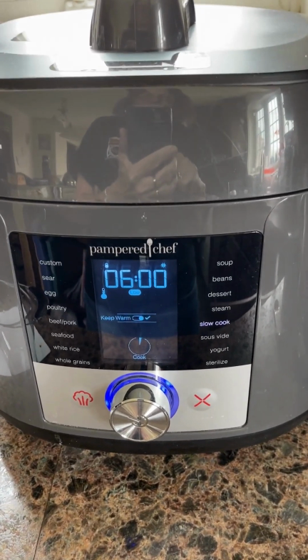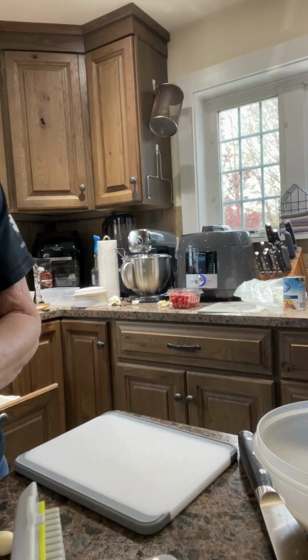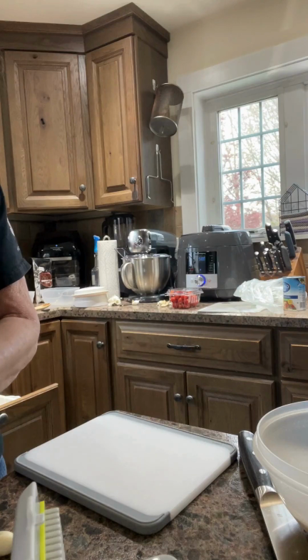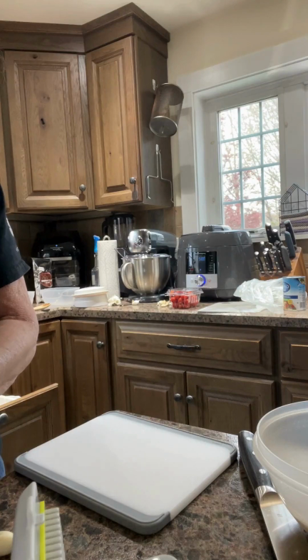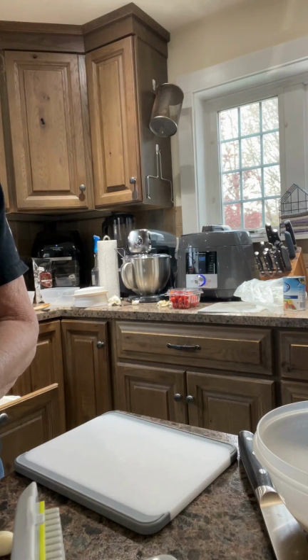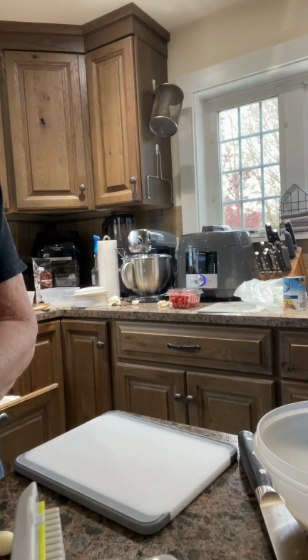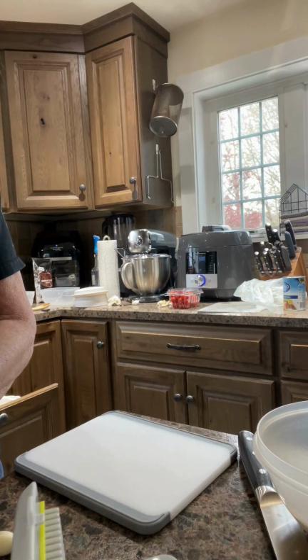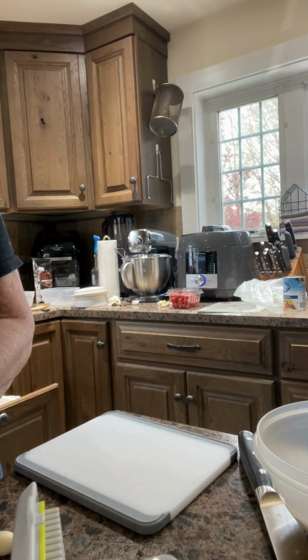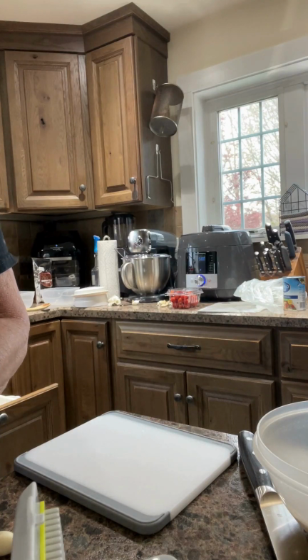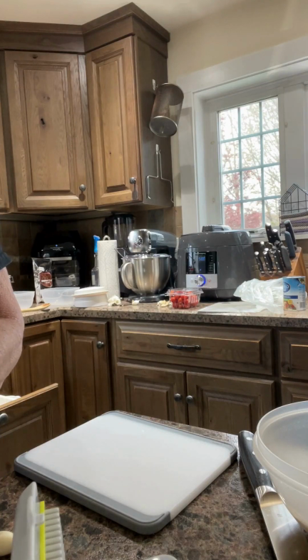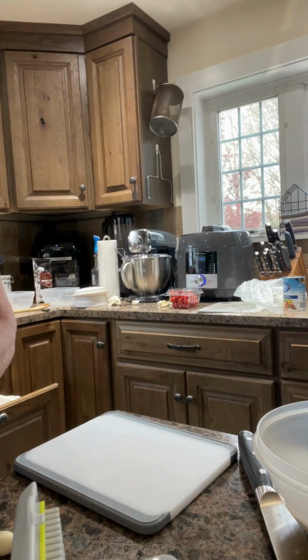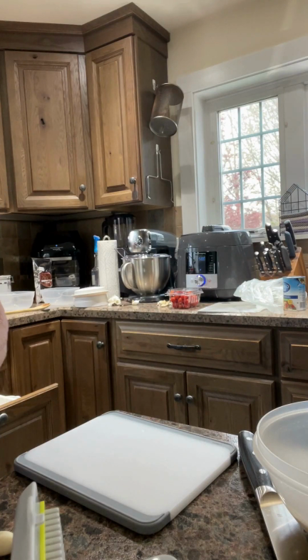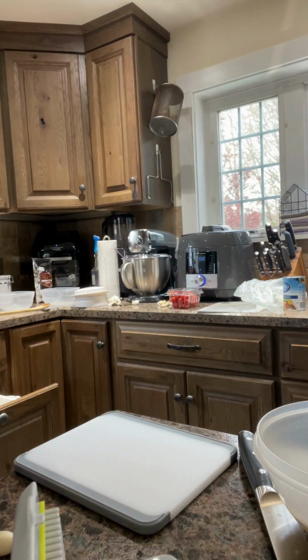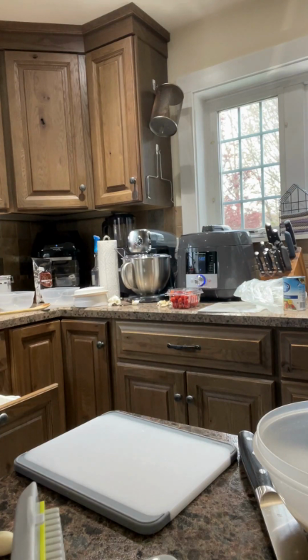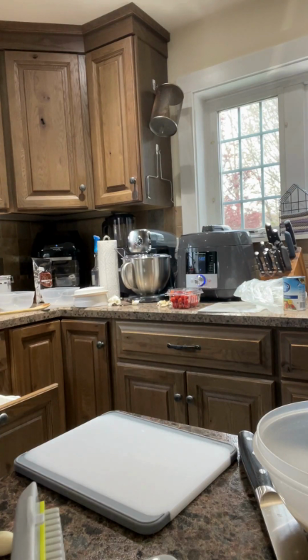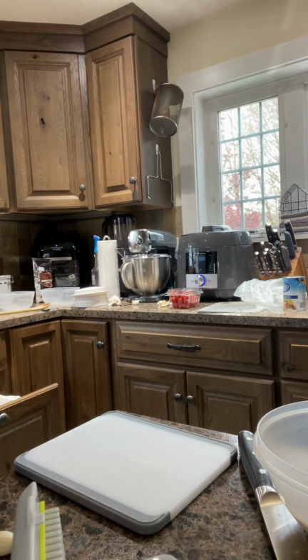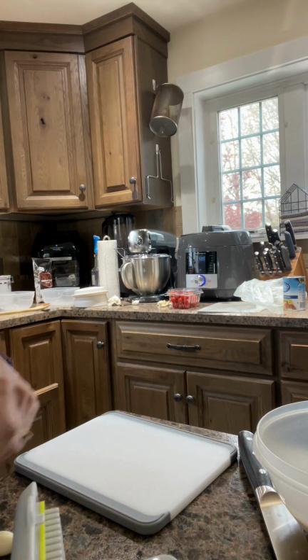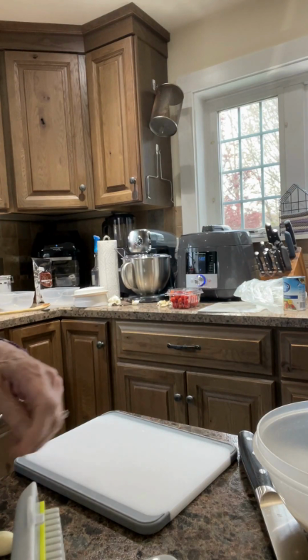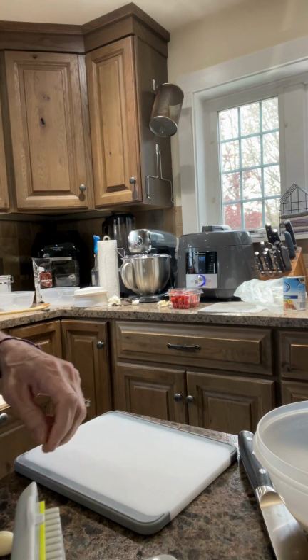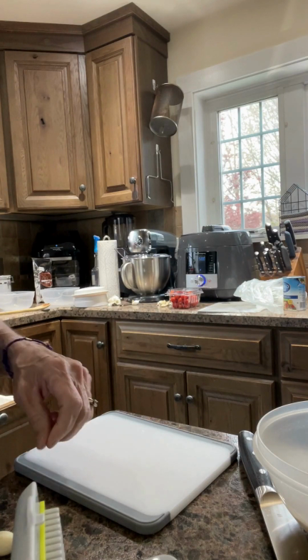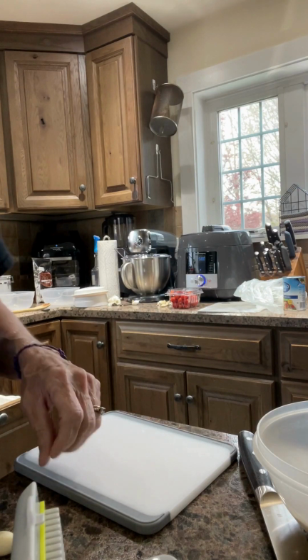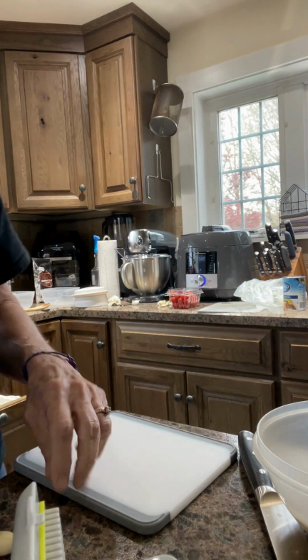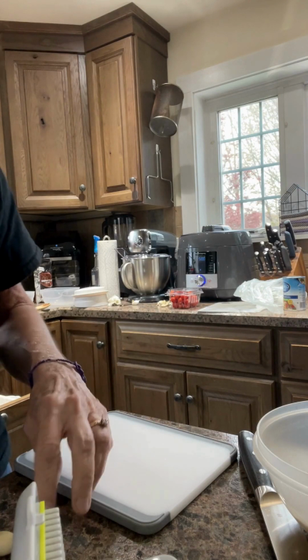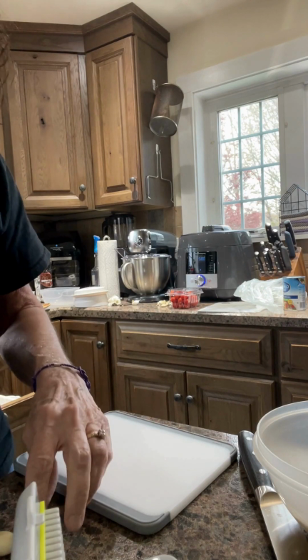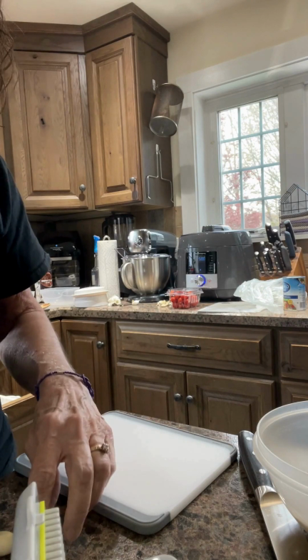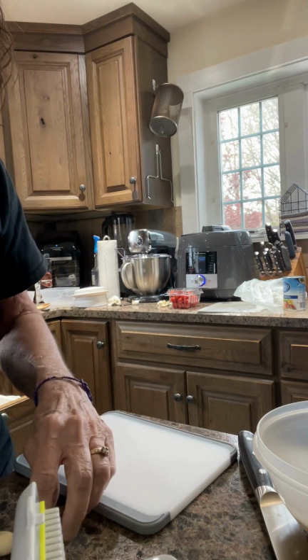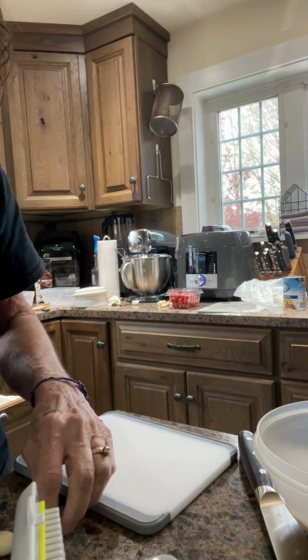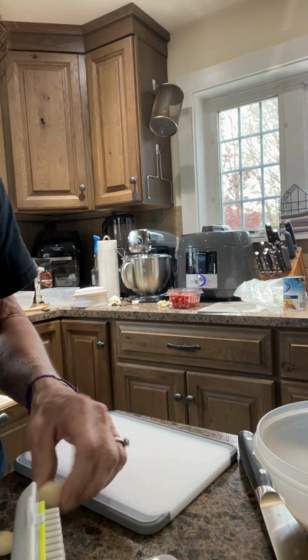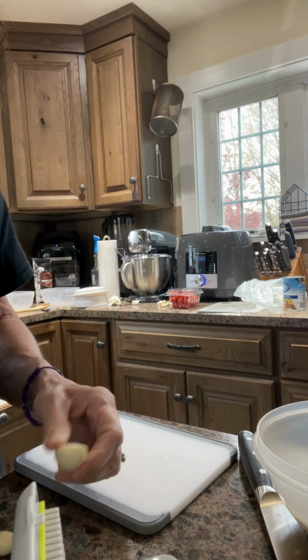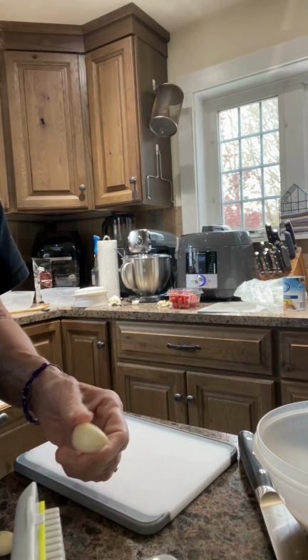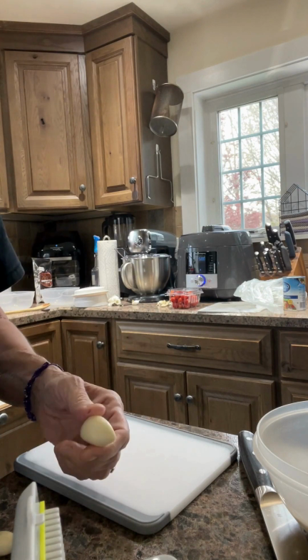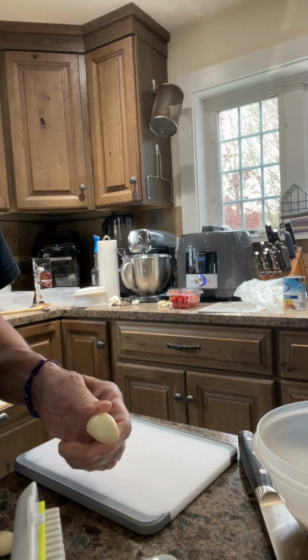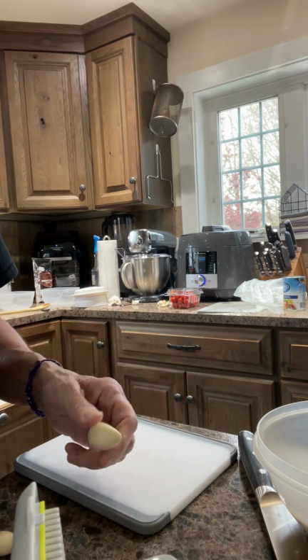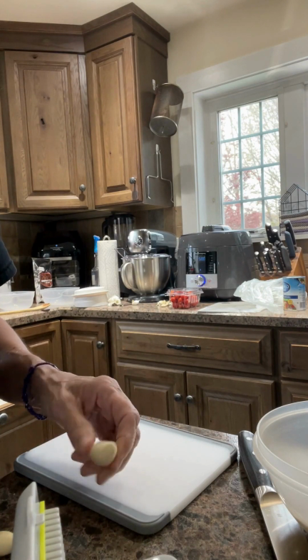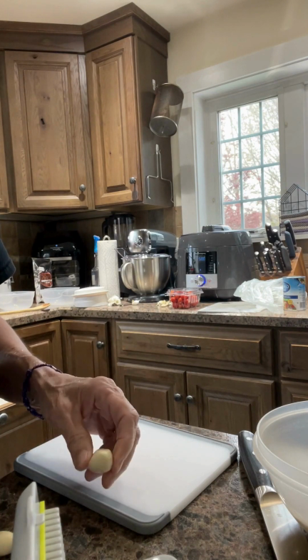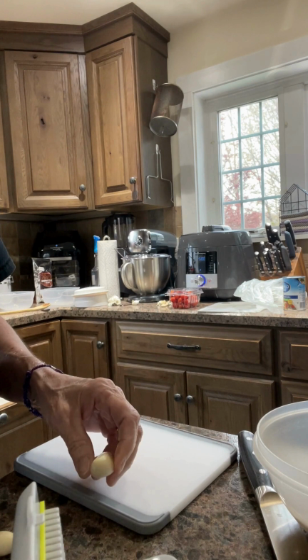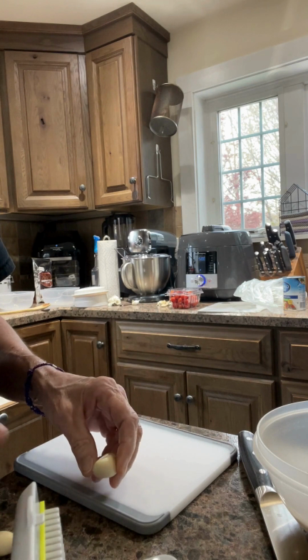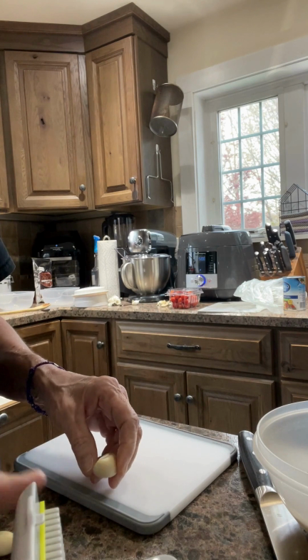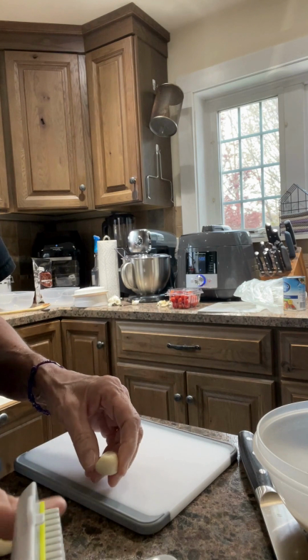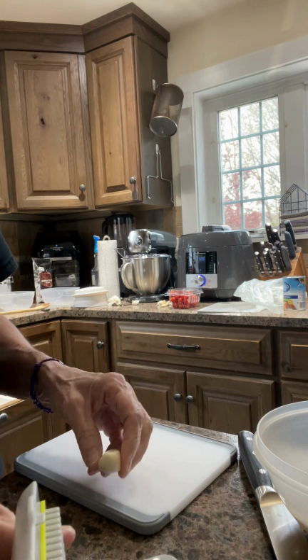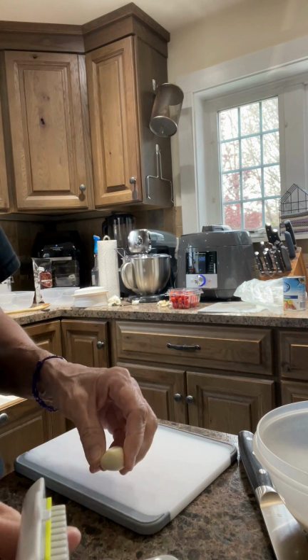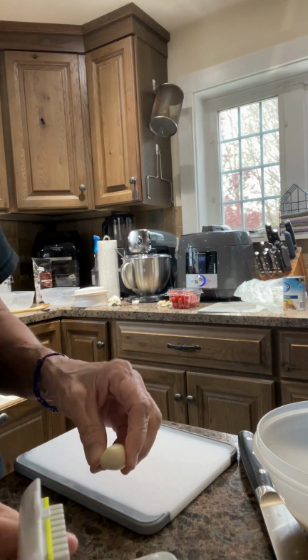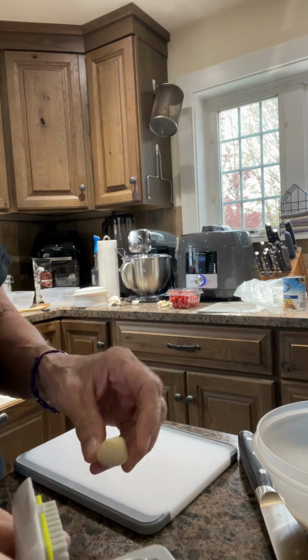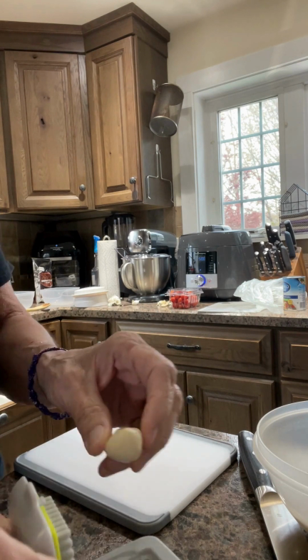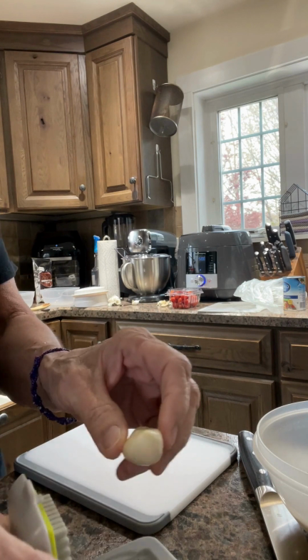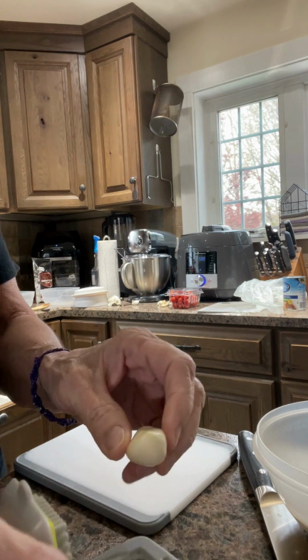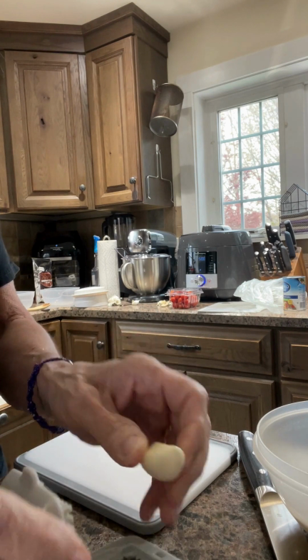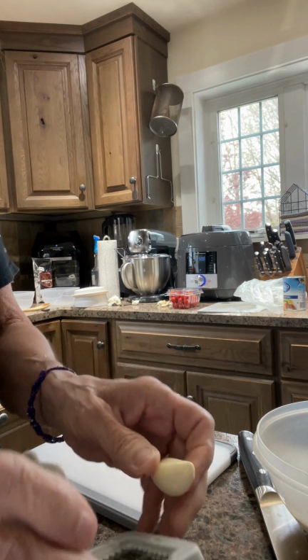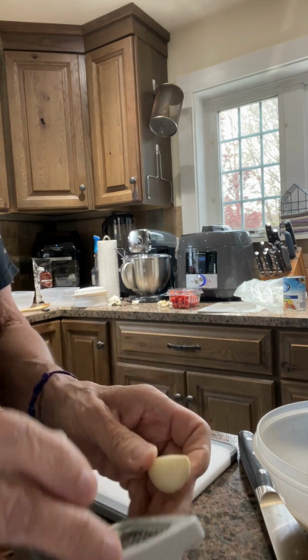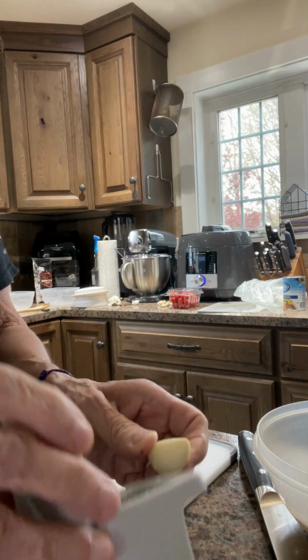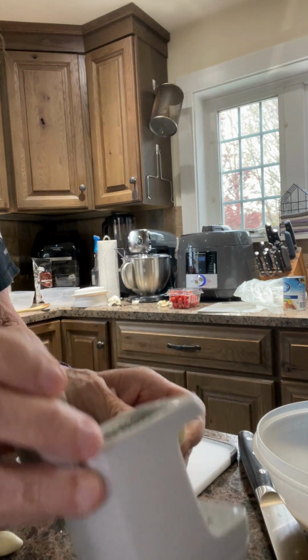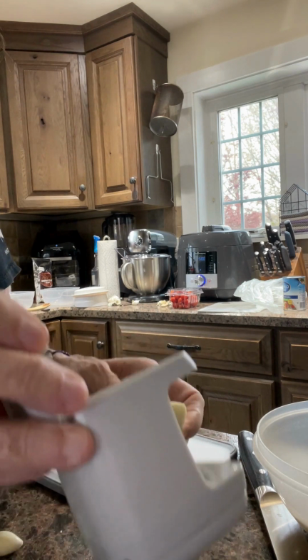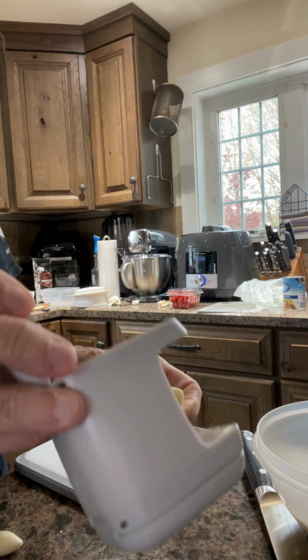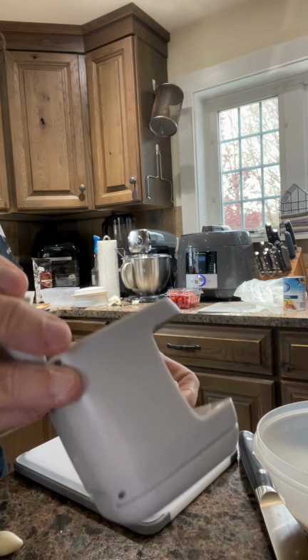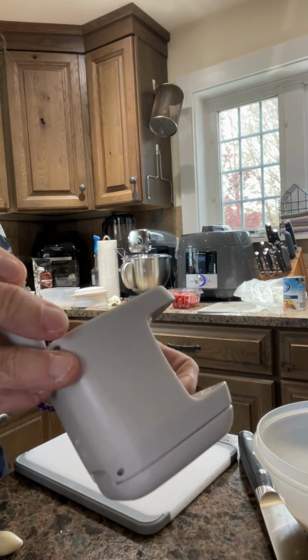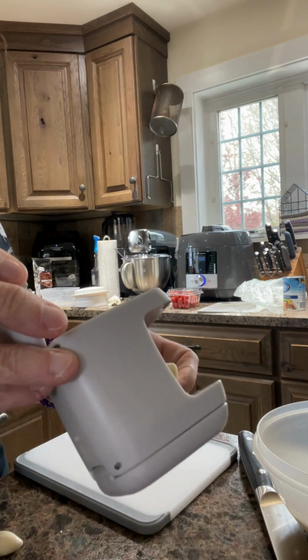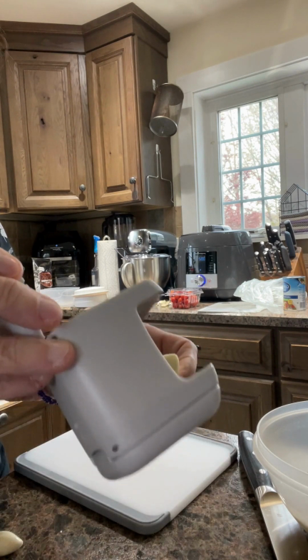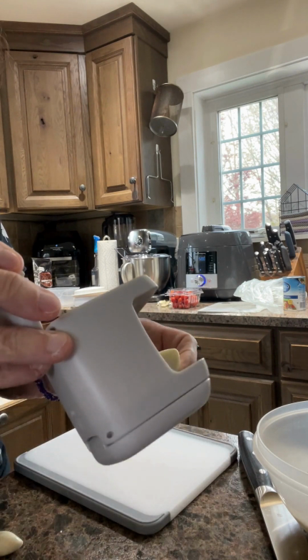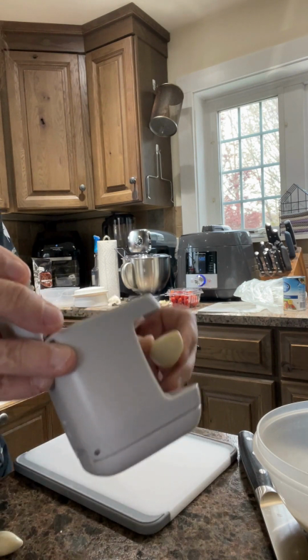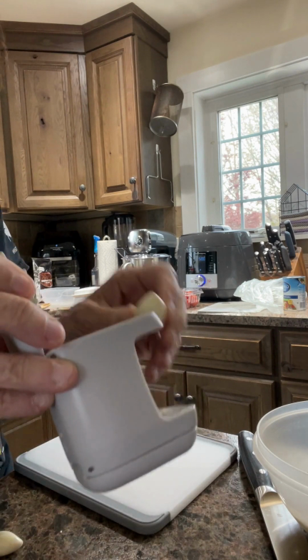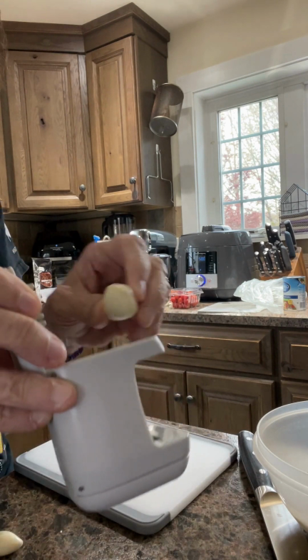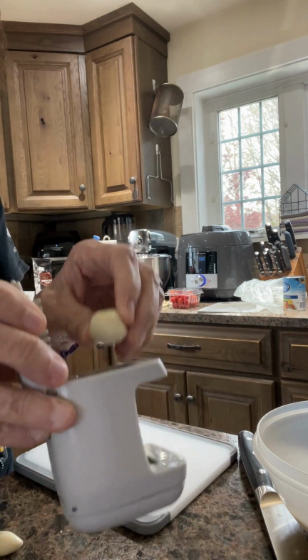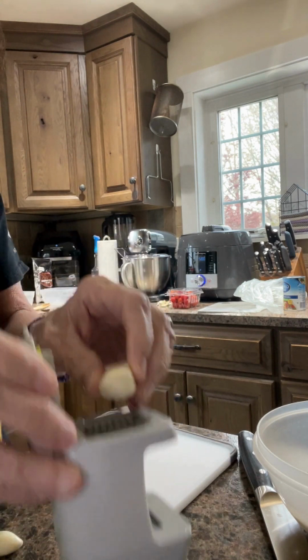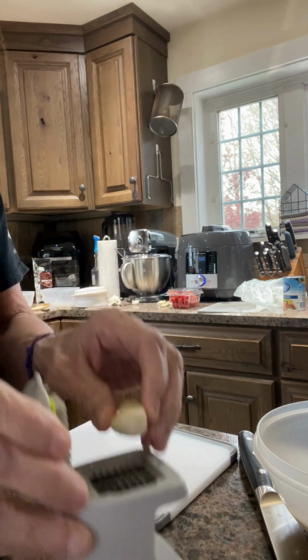The crock pot is almost done and I need two tablespoons of minced garlic. I'm going to use the garlic prep tool.